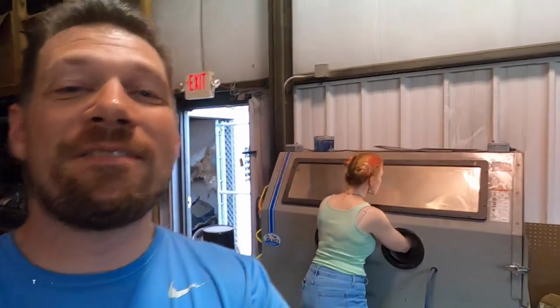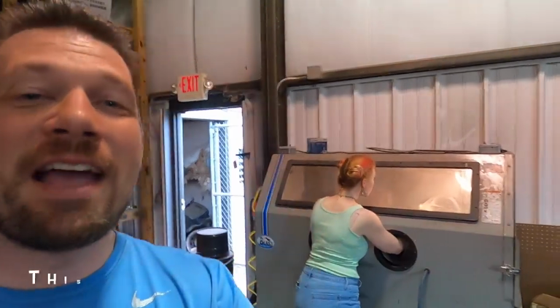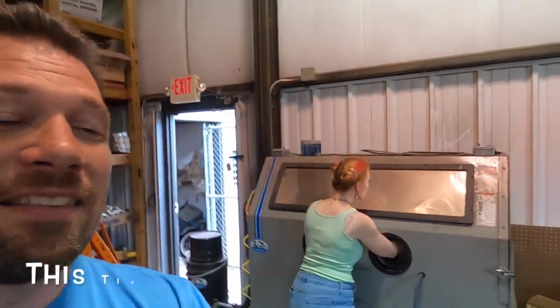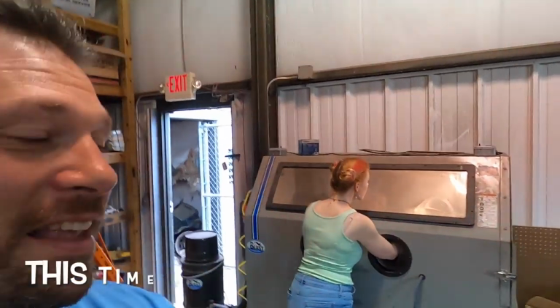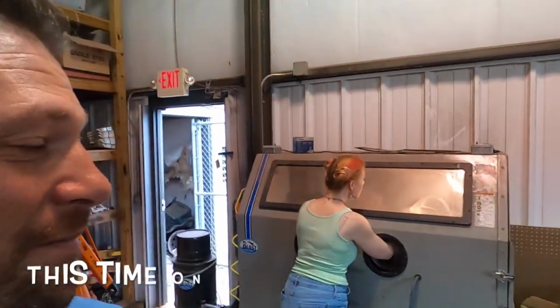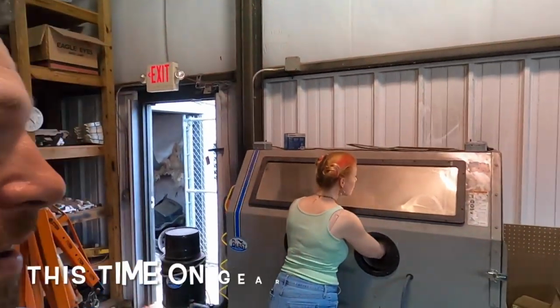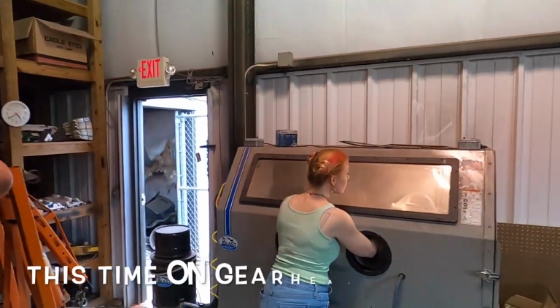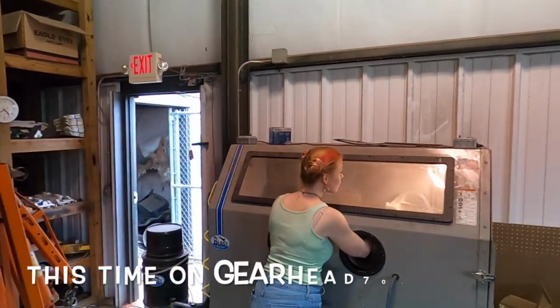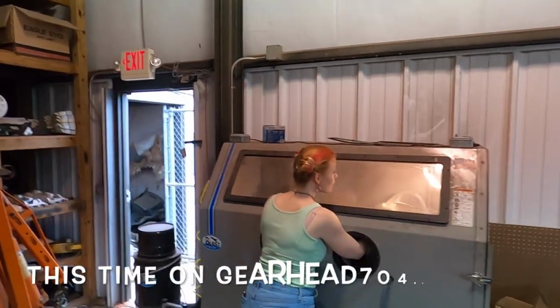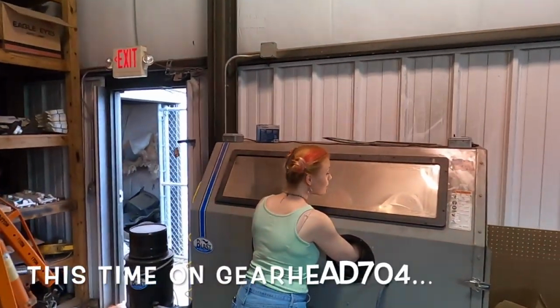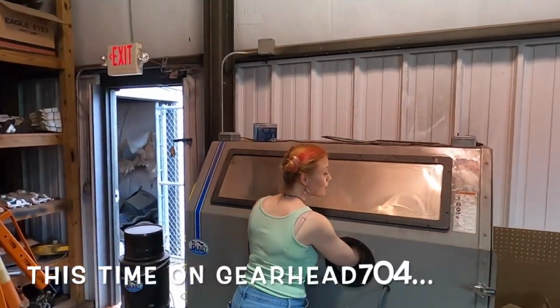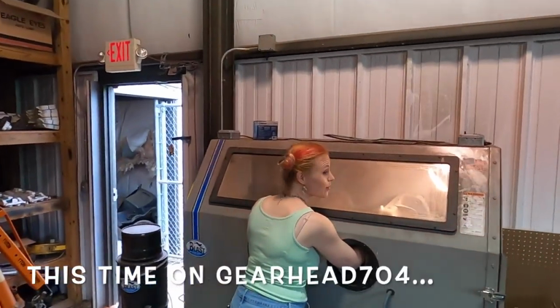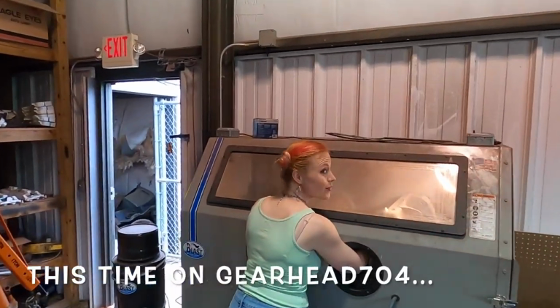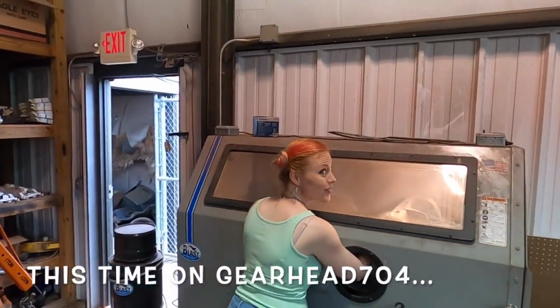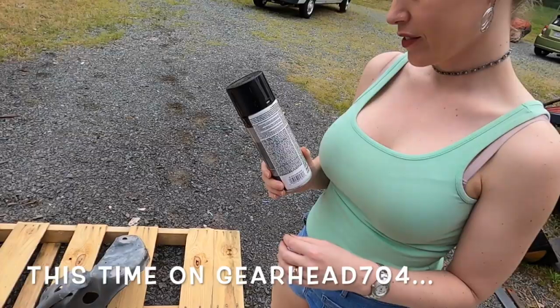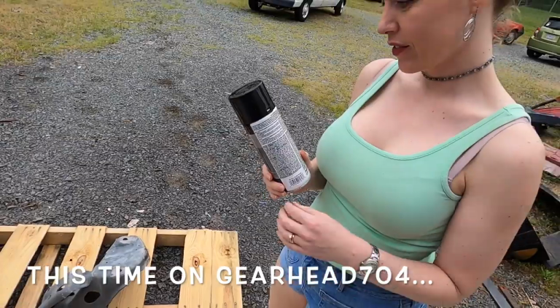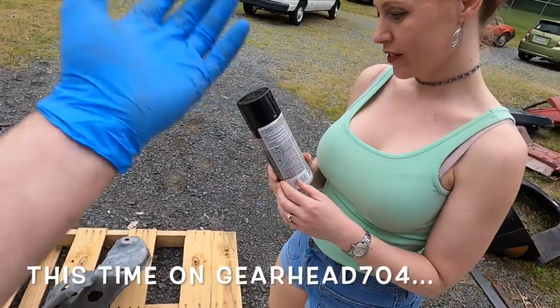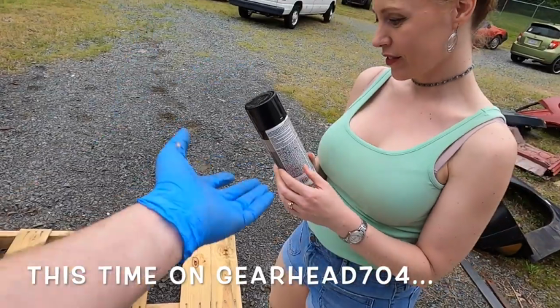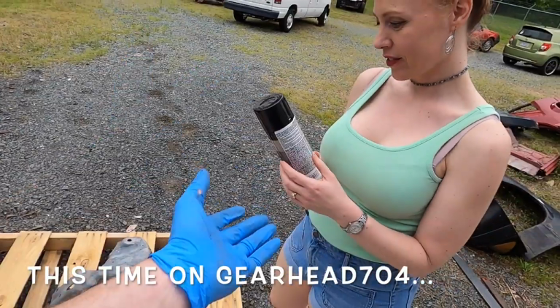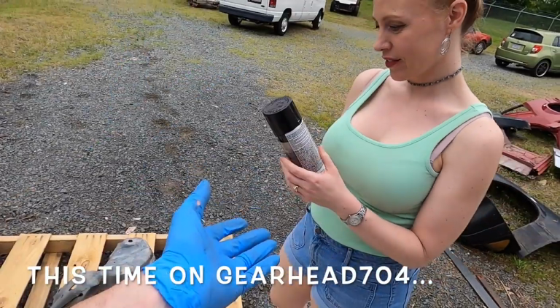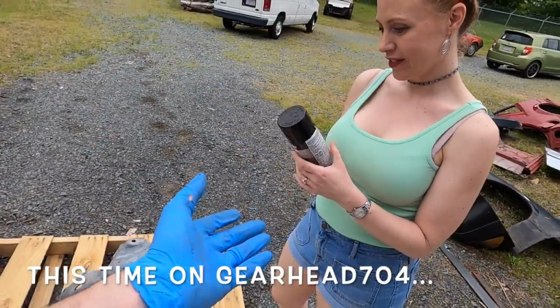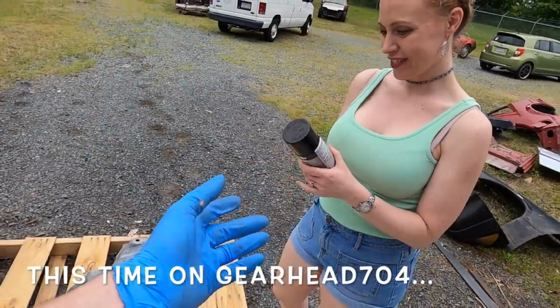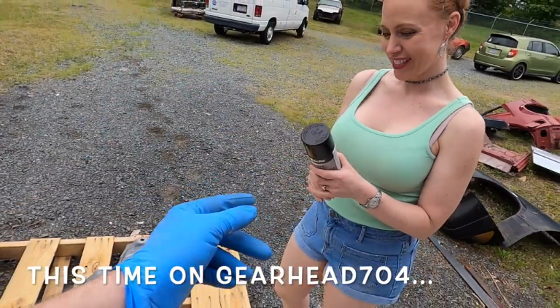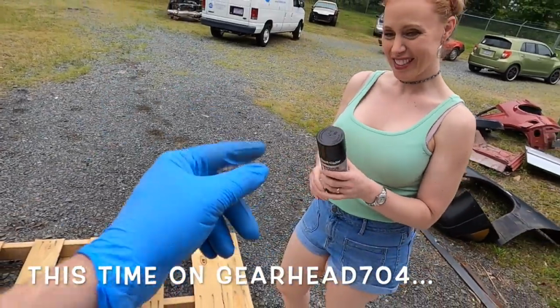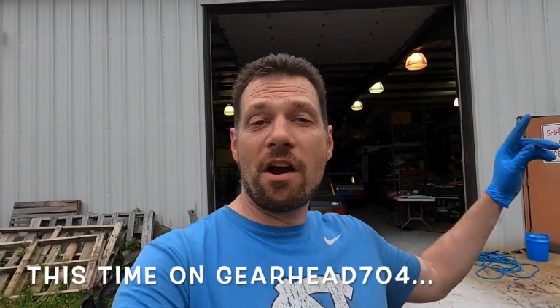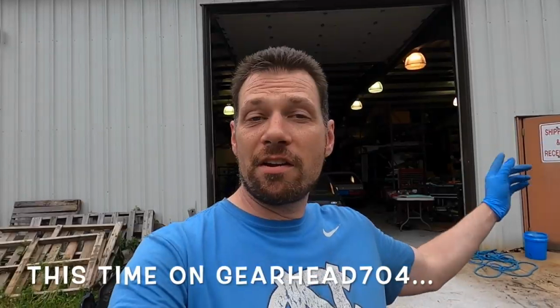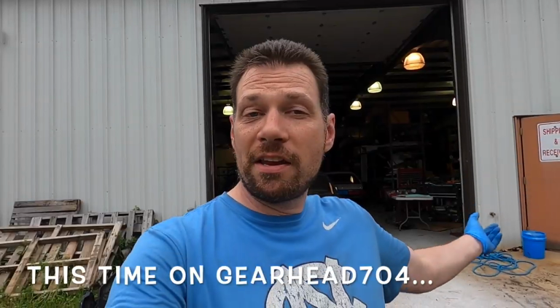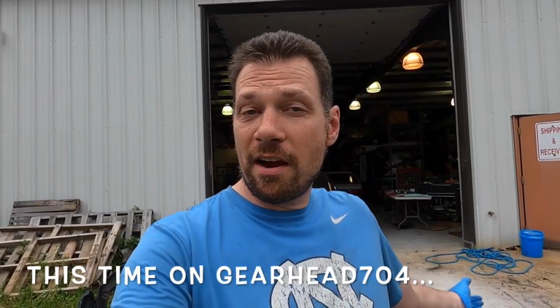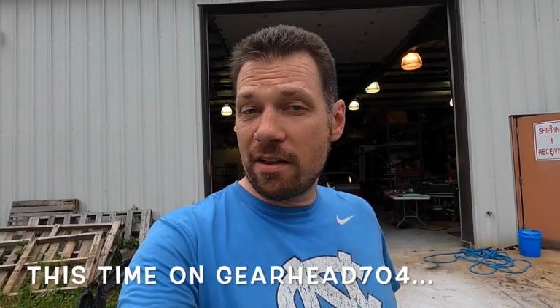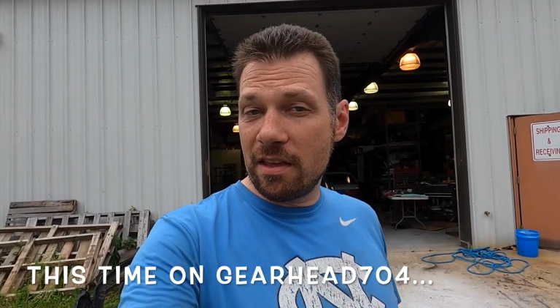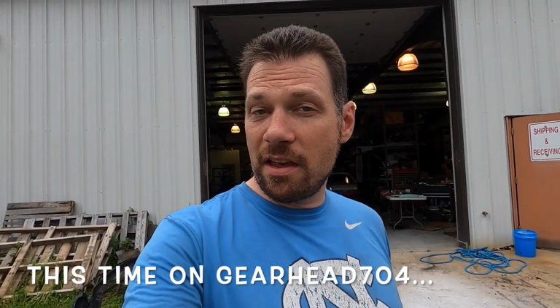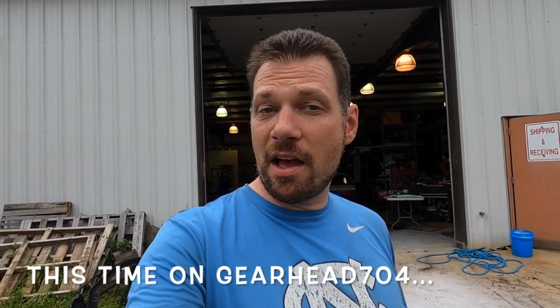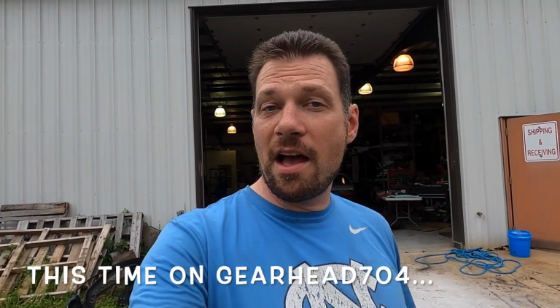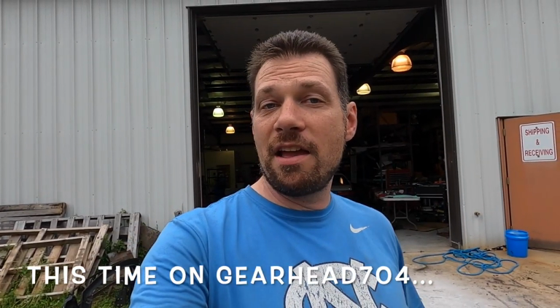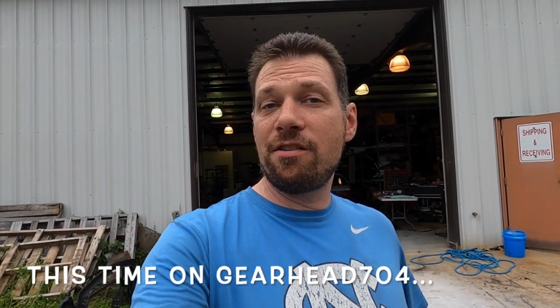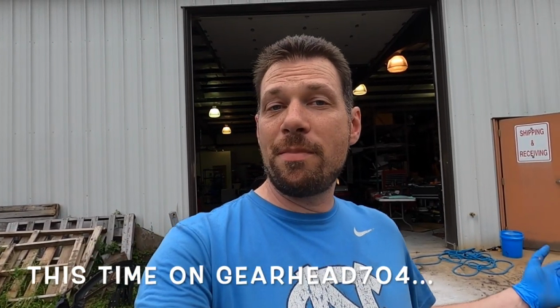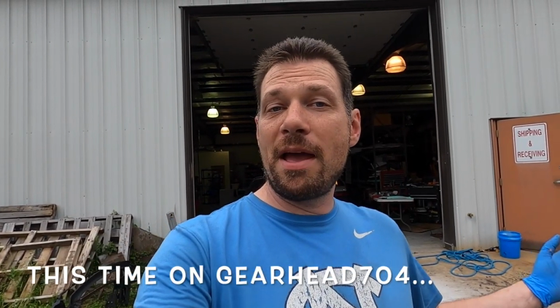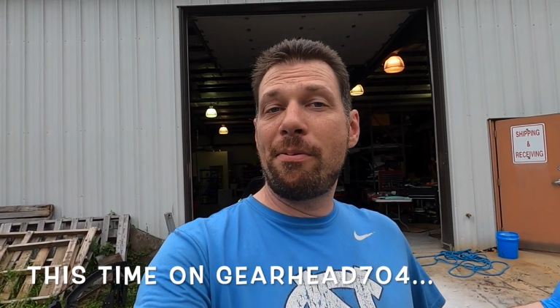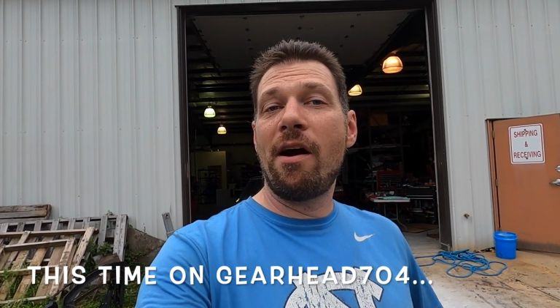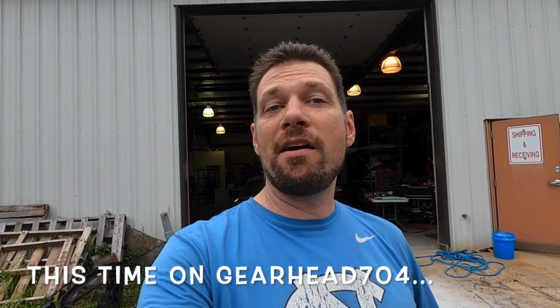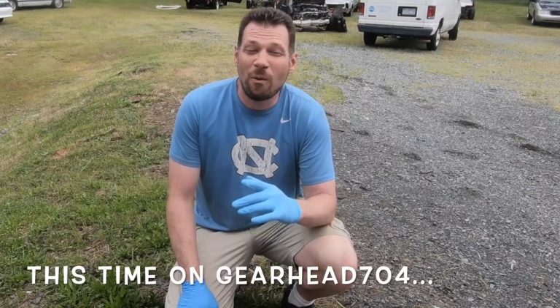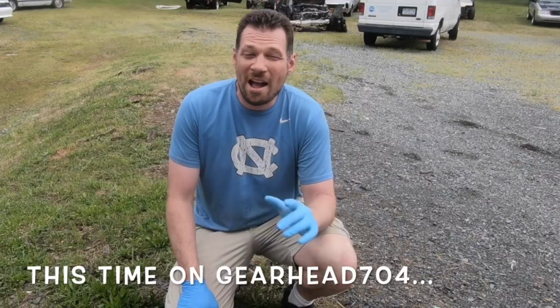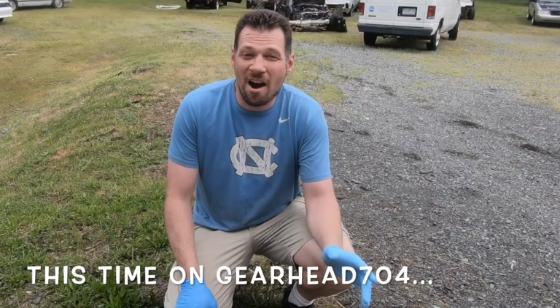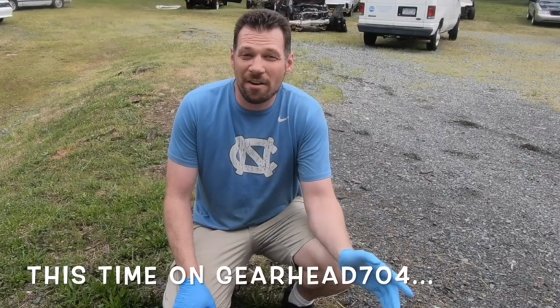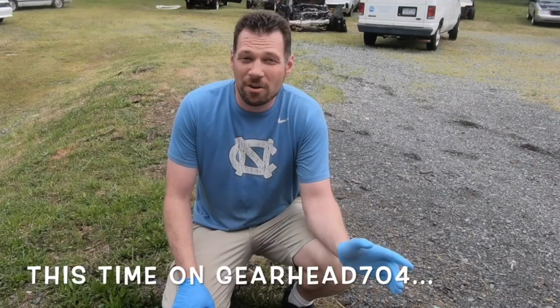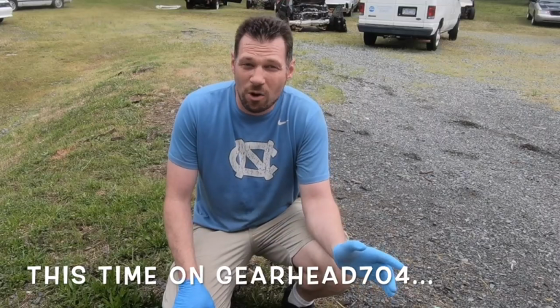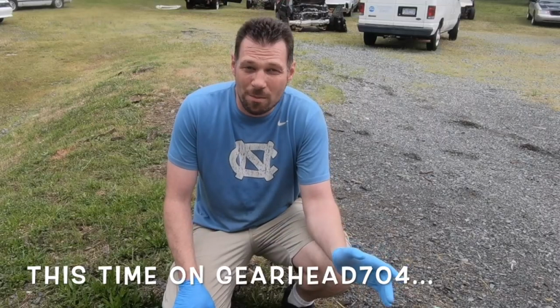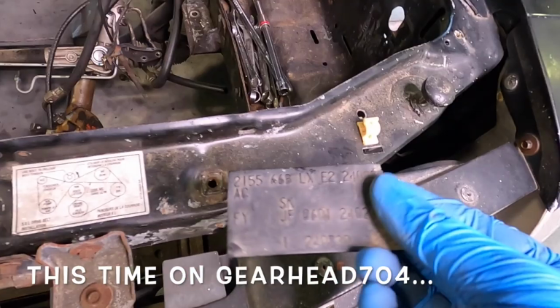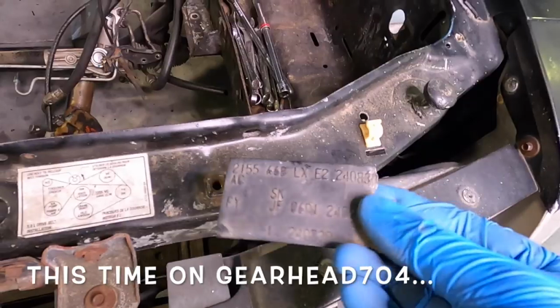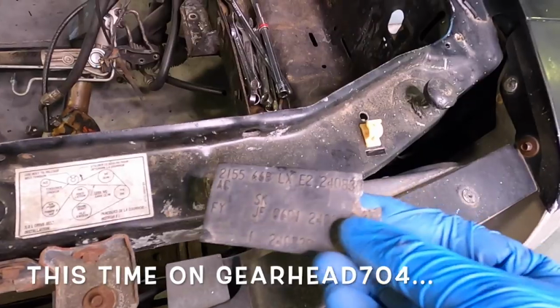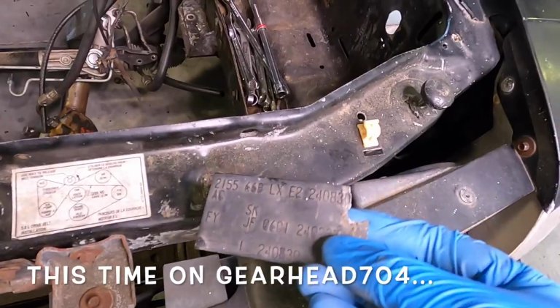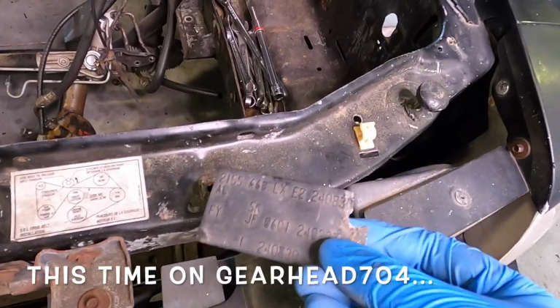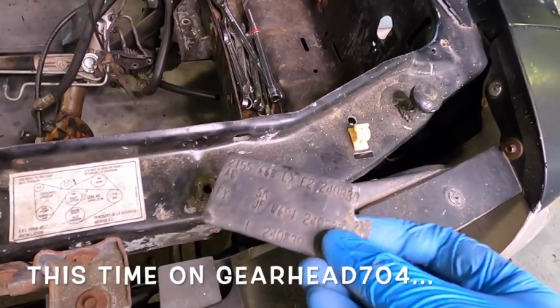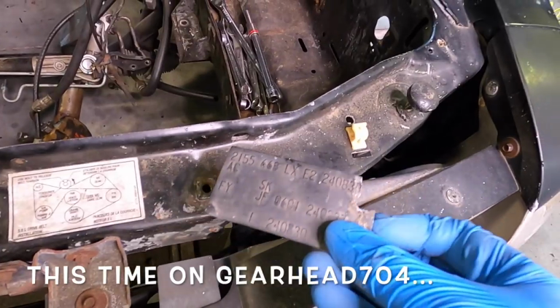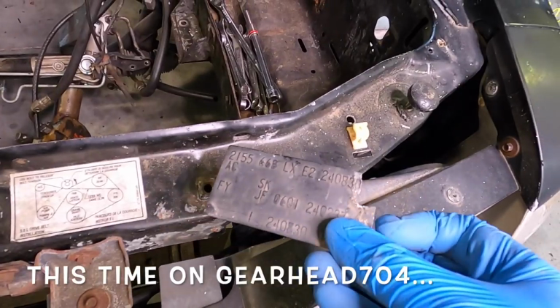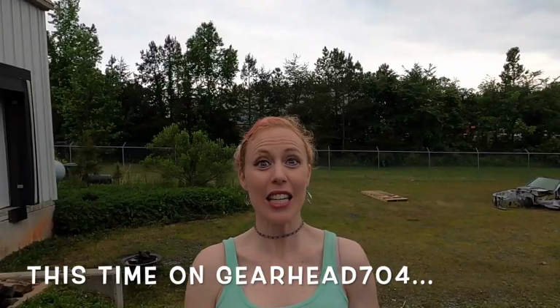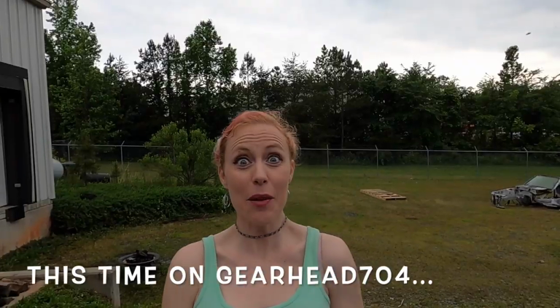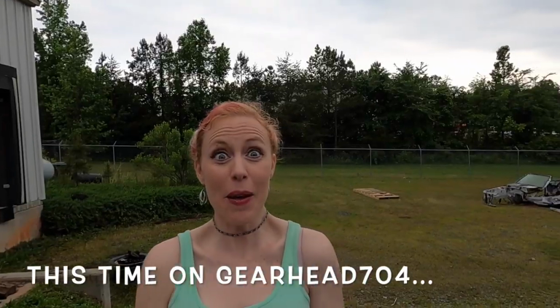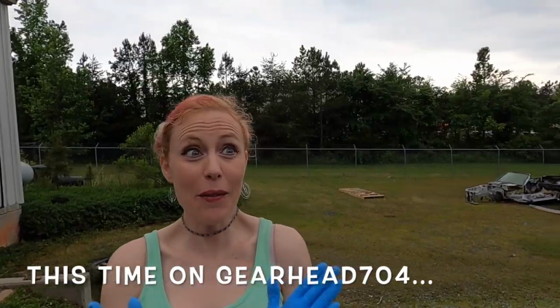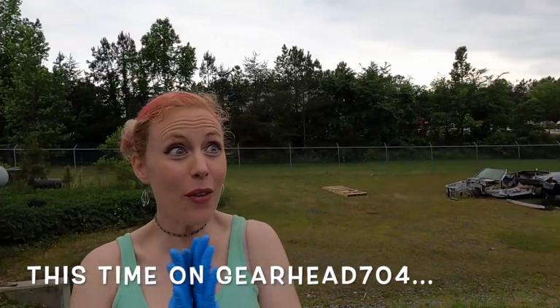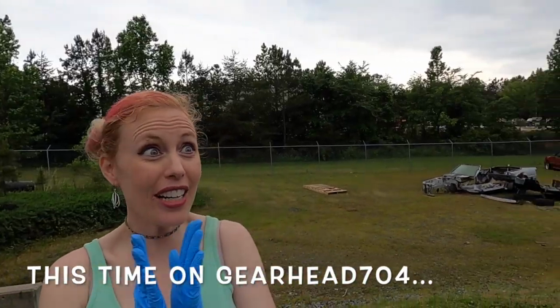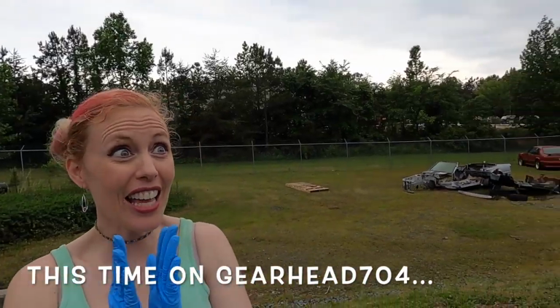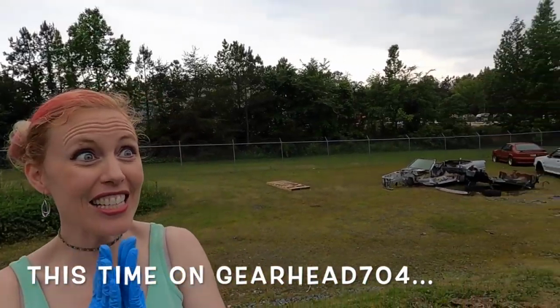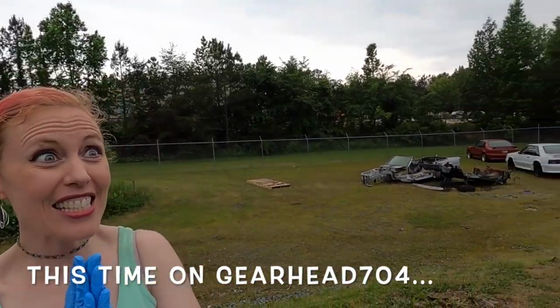I've got Tiffany helping me out. She's more of the painter. Start tearing the engine bay apart — way harder than normal. I ripped it off. Can I paint more? Yes.